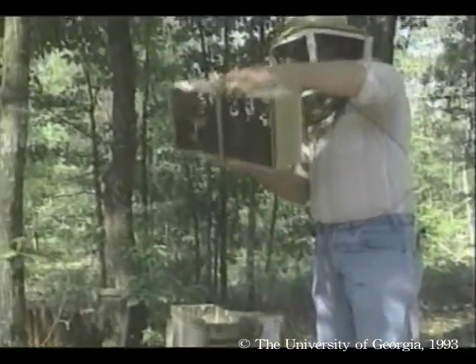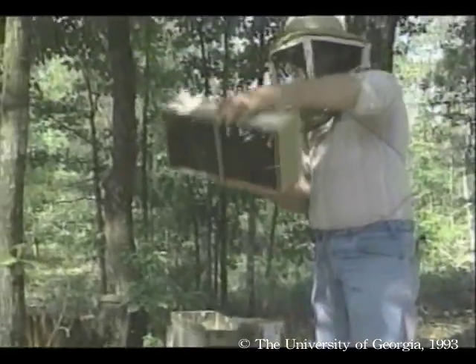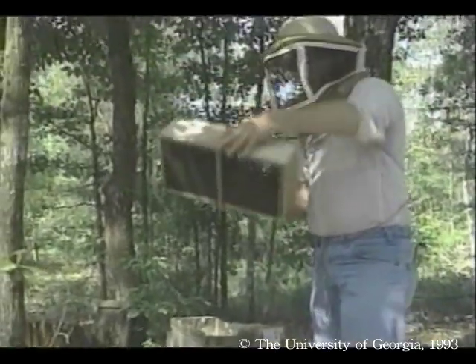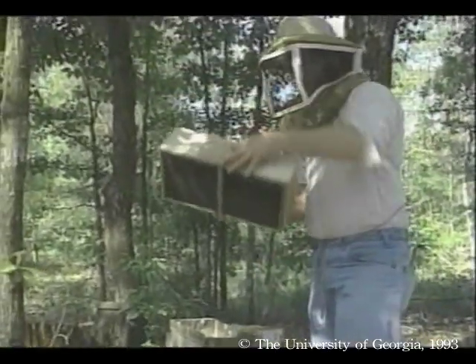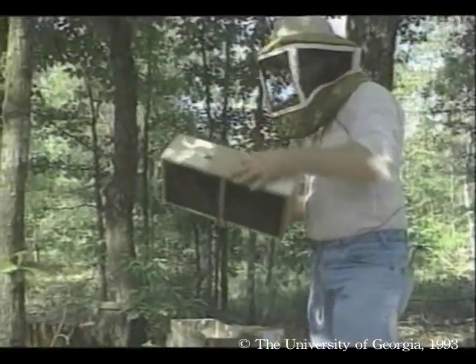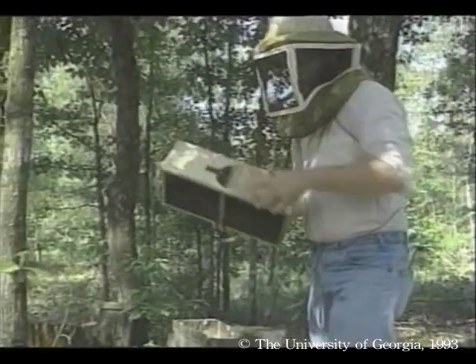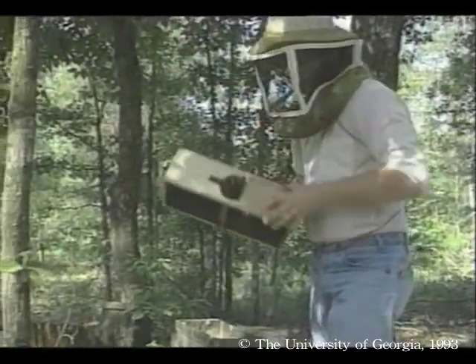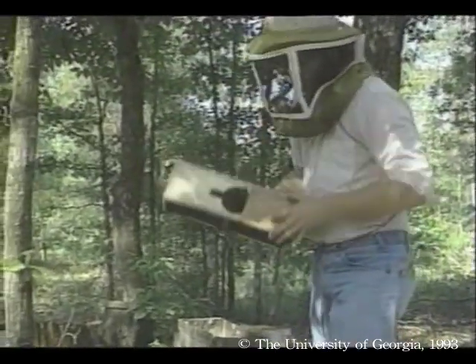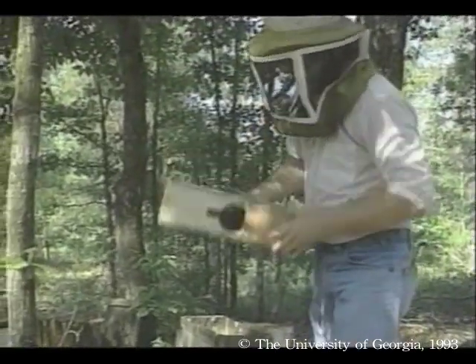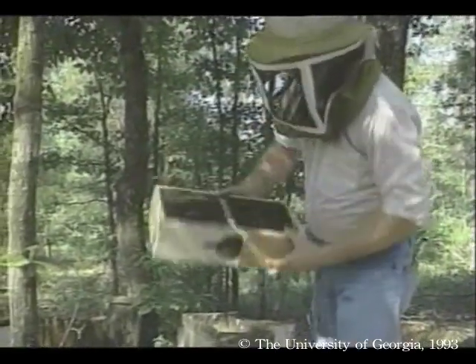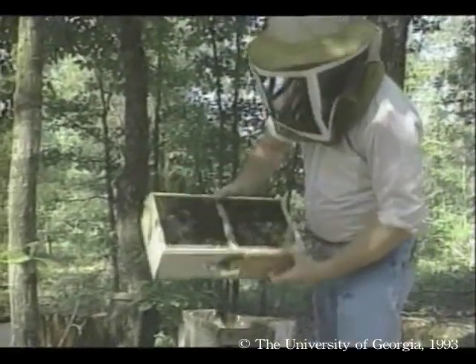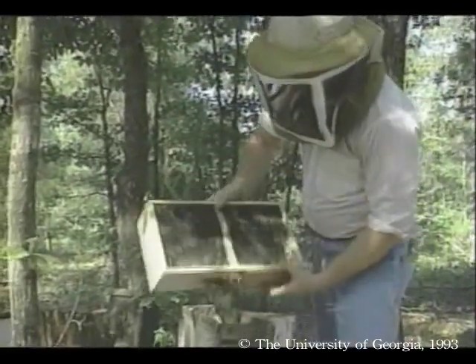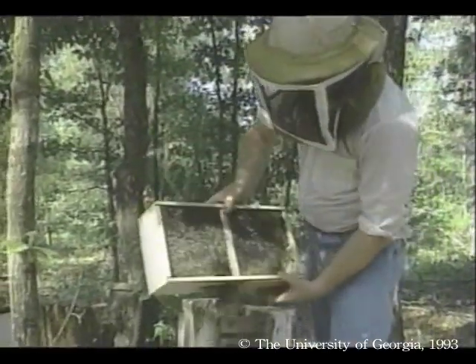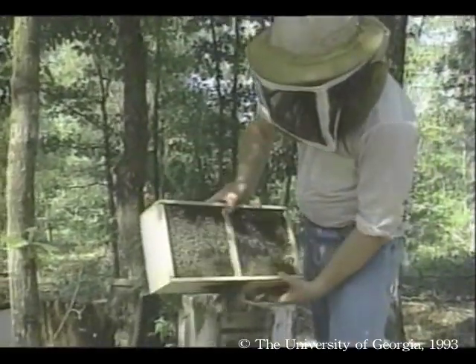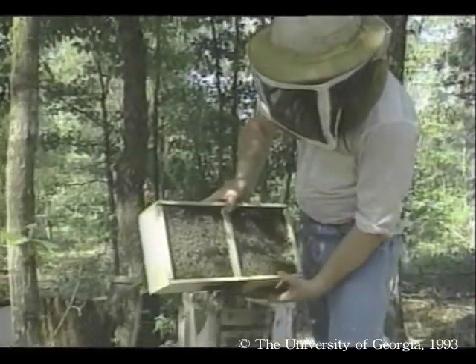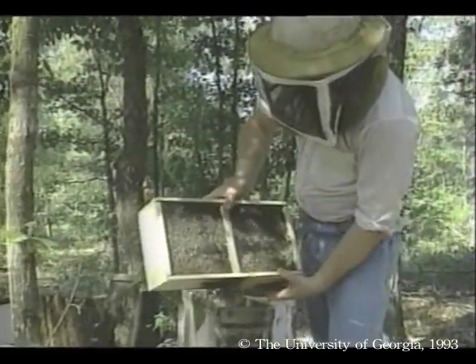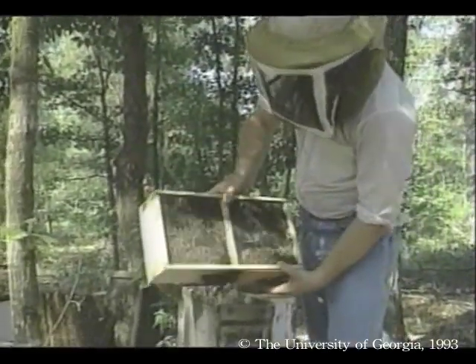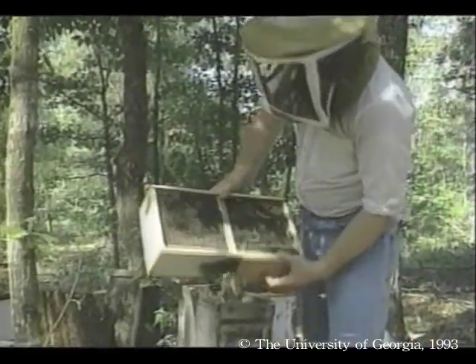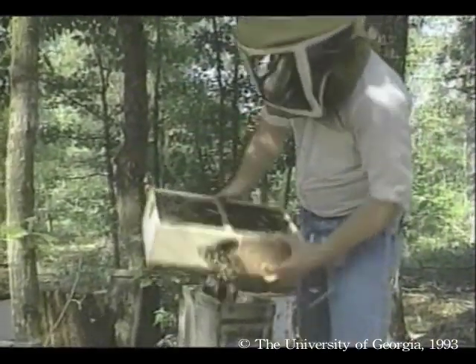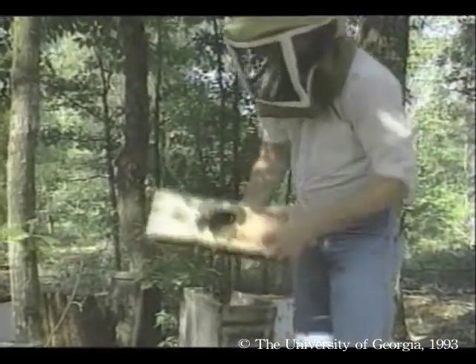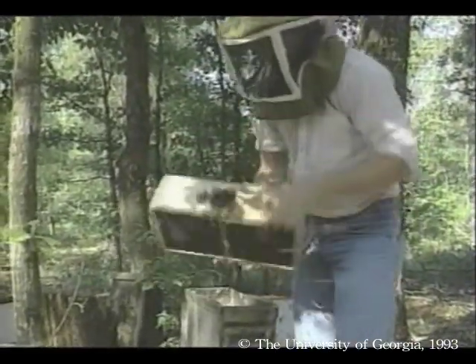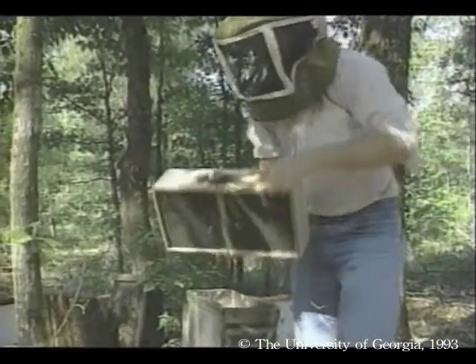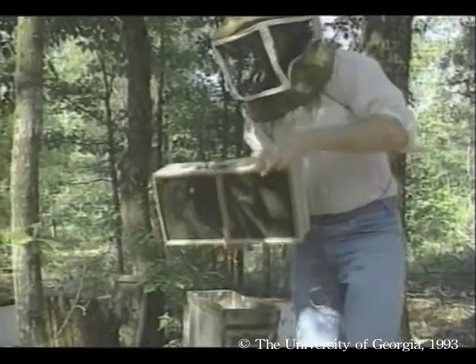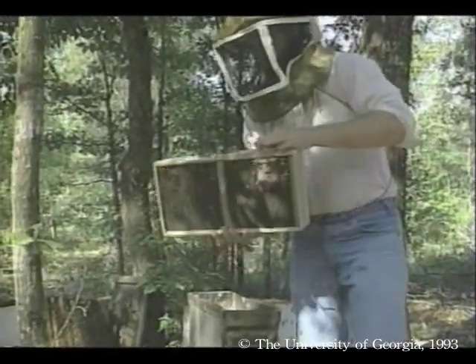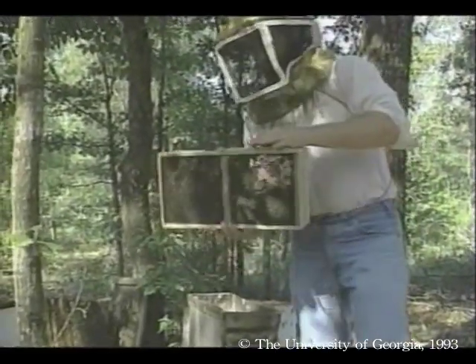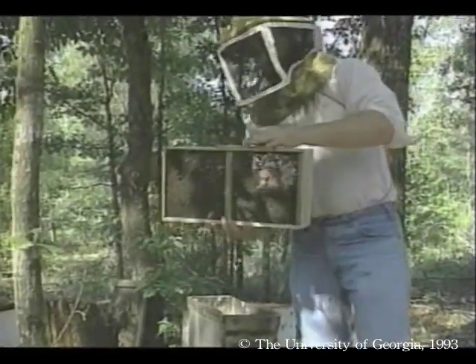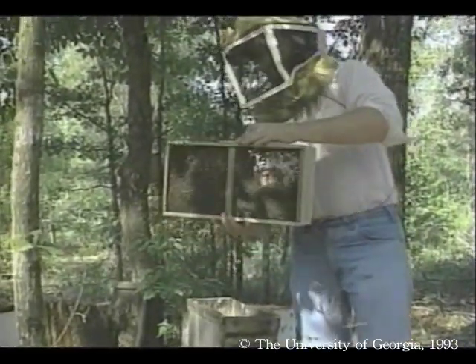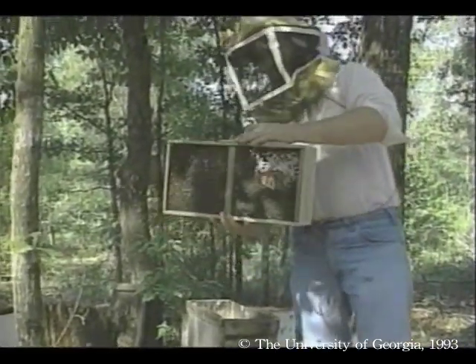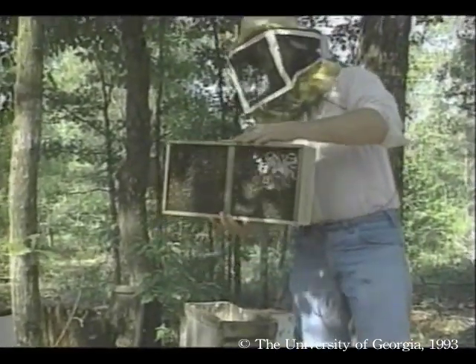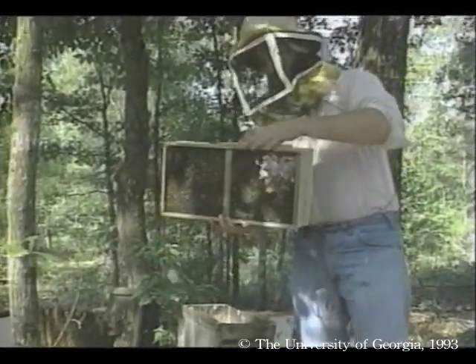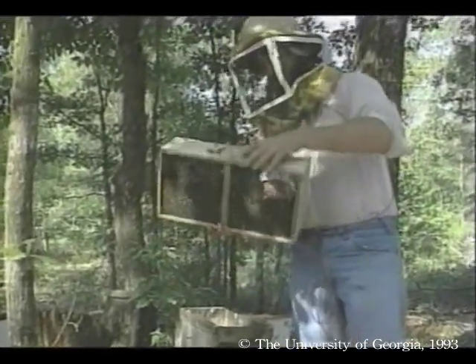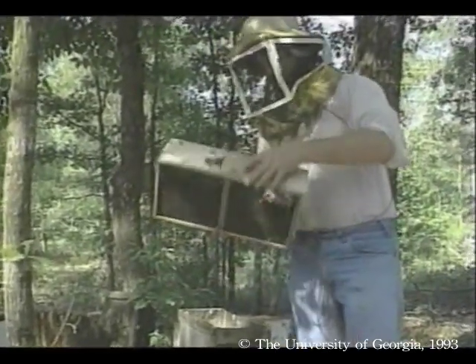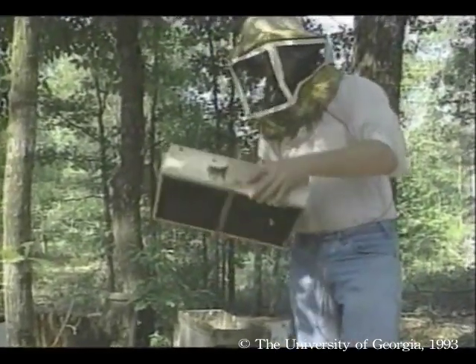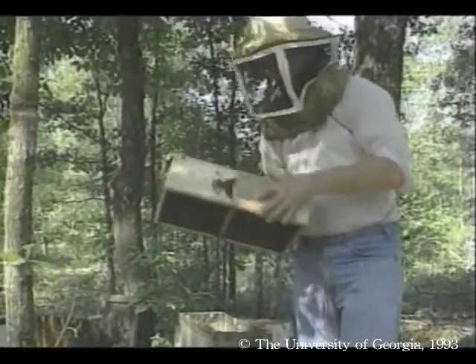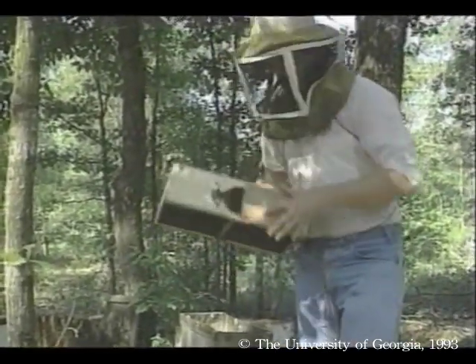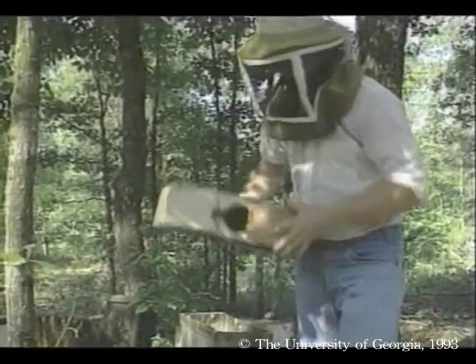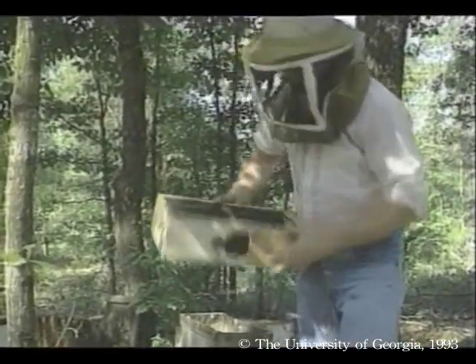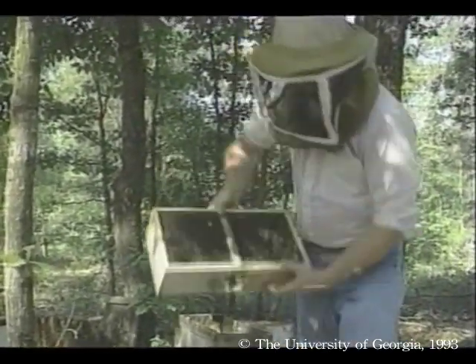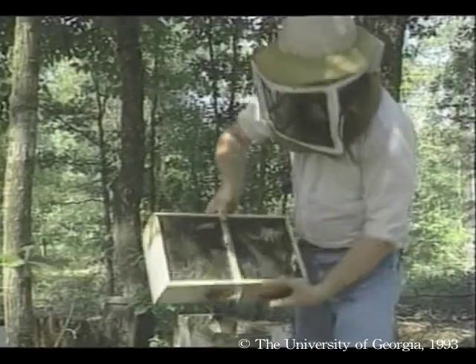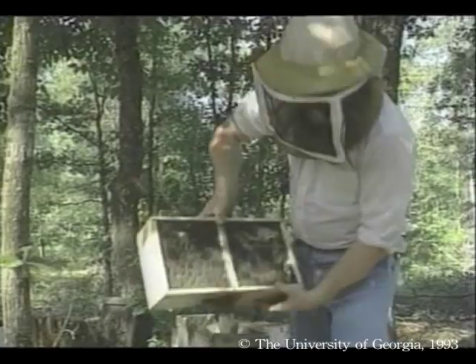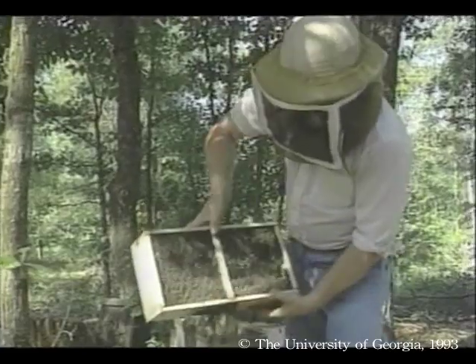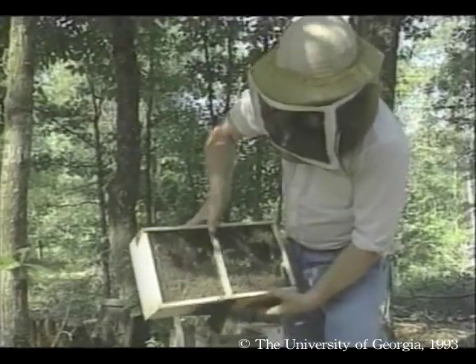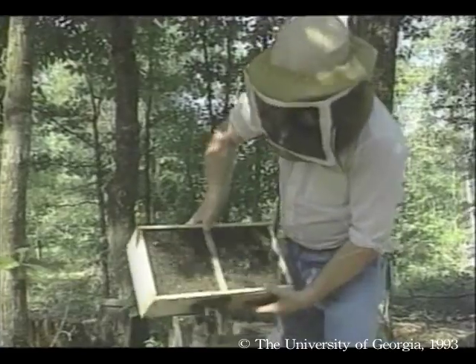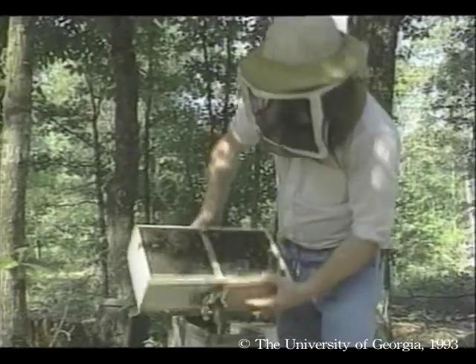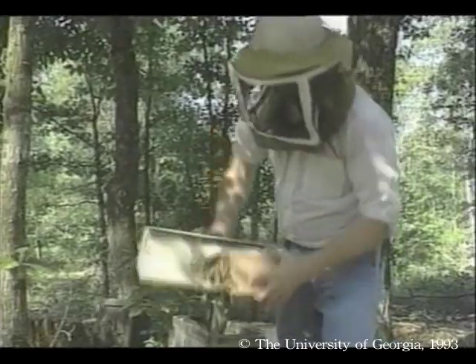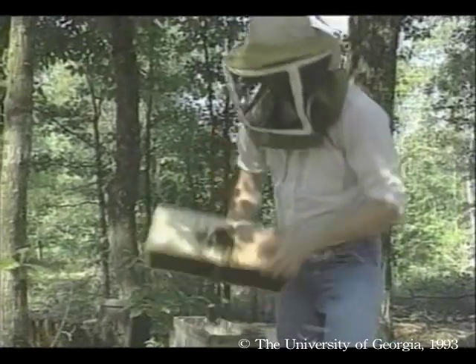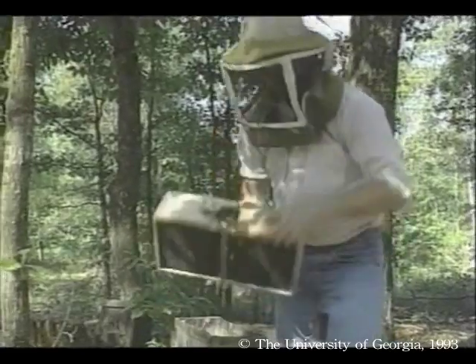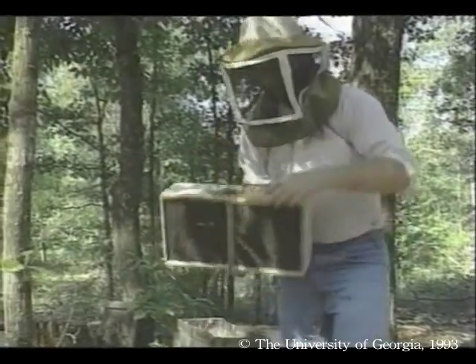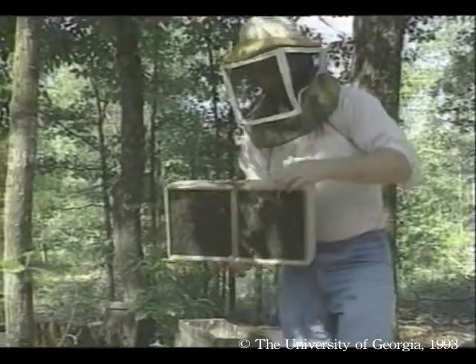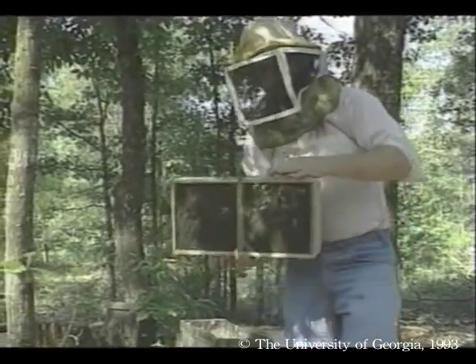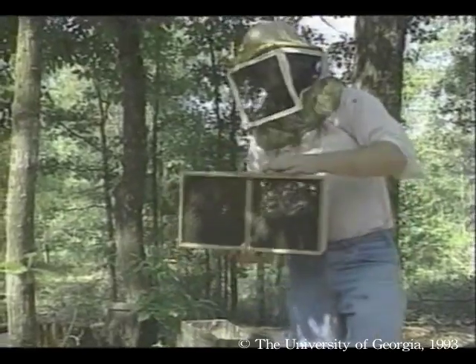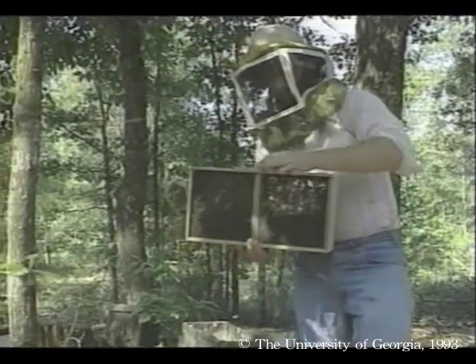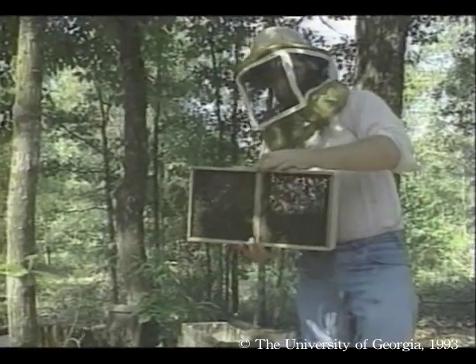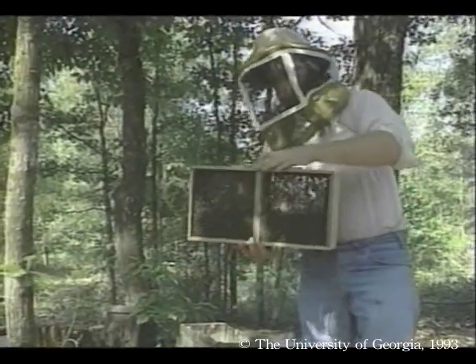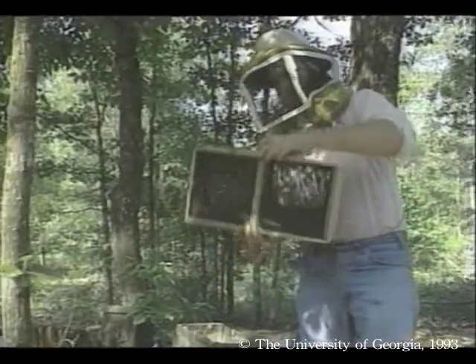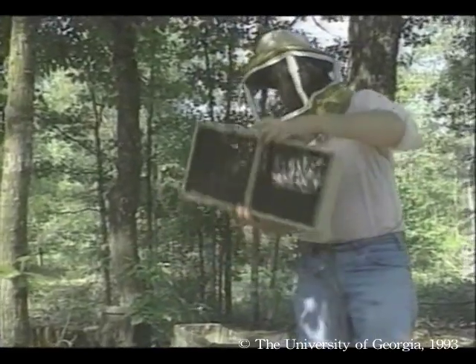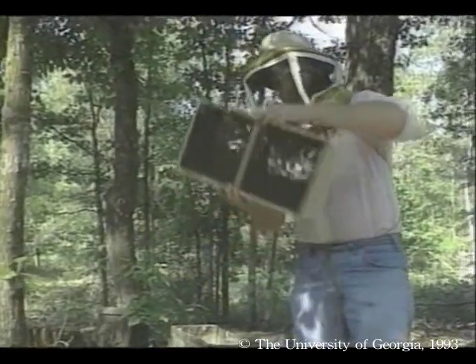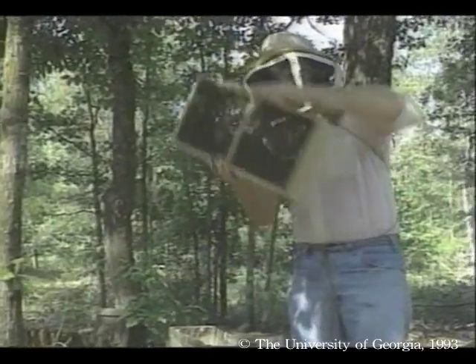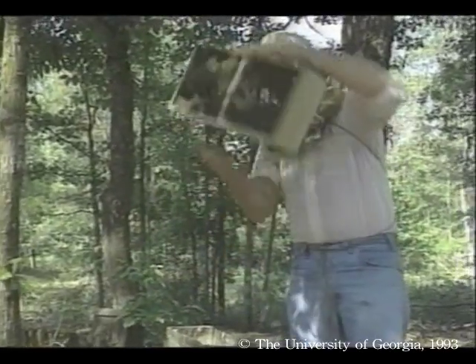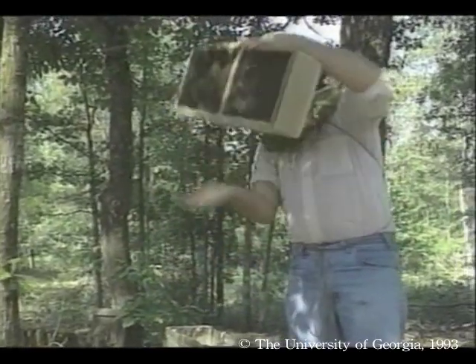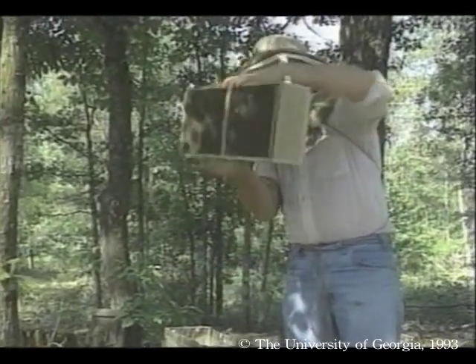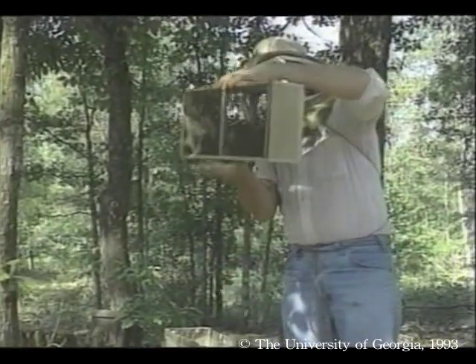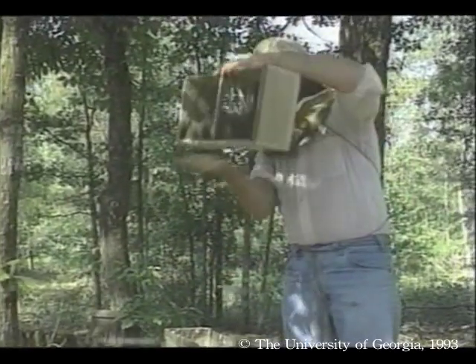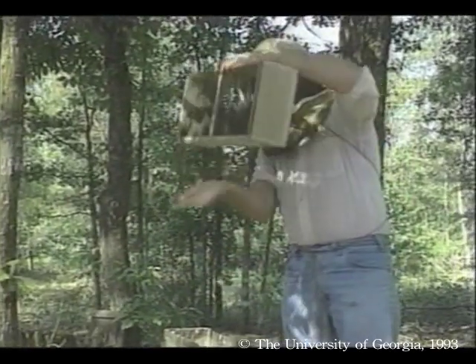It is not good to shake the packages too much. If it happens during a nectar flow, the bees' honey stomachs could be ruptured.